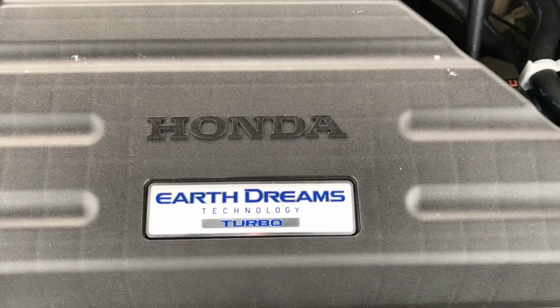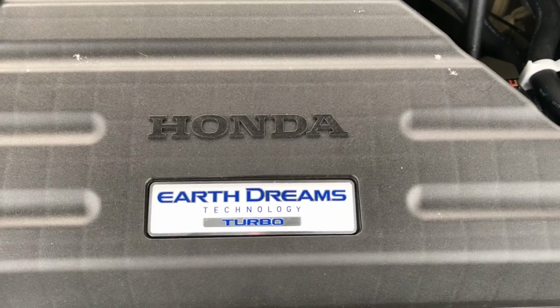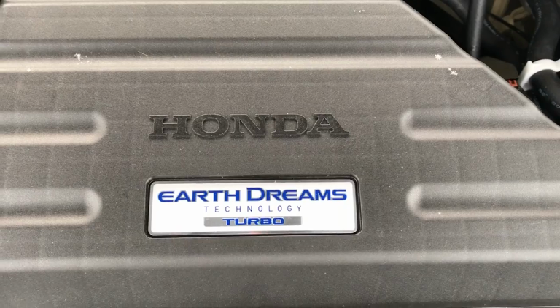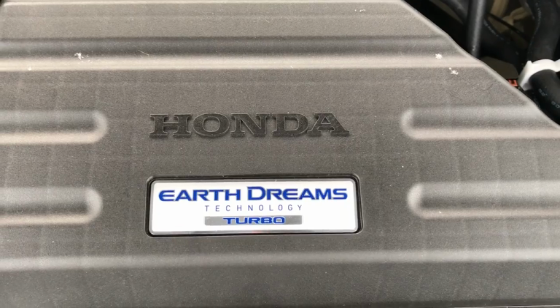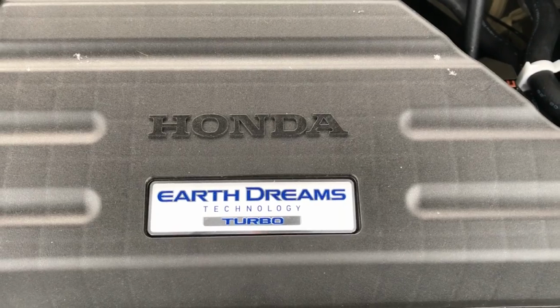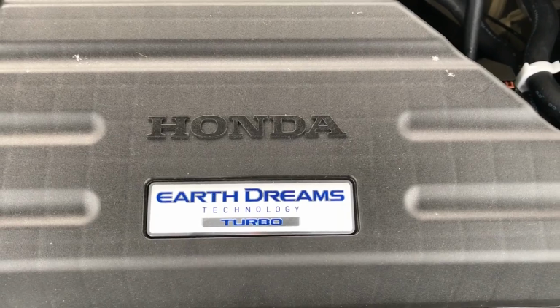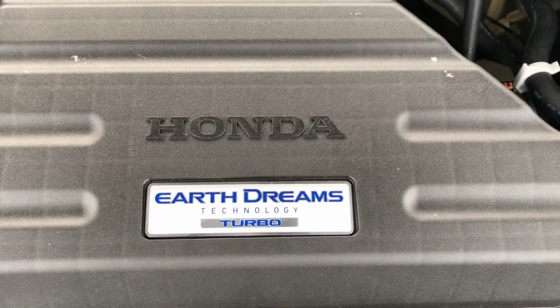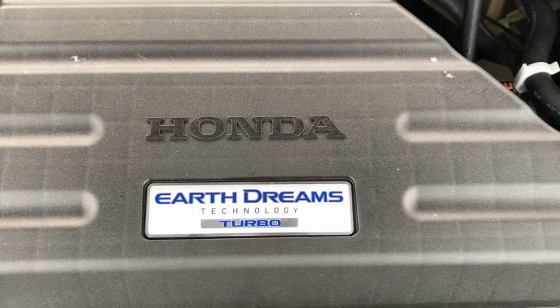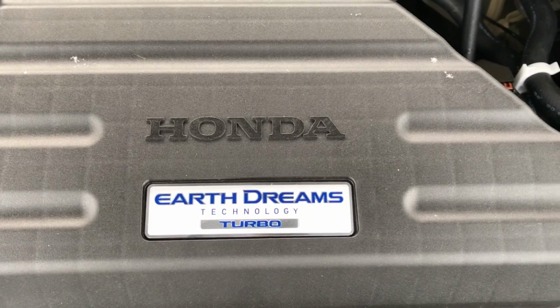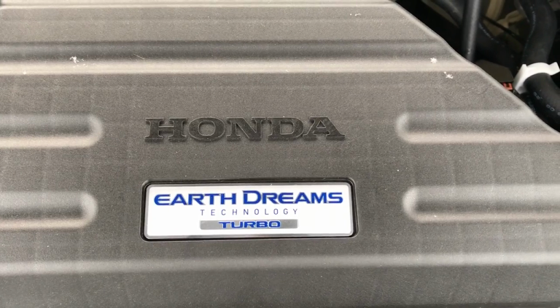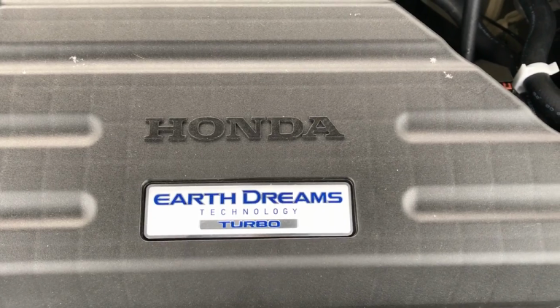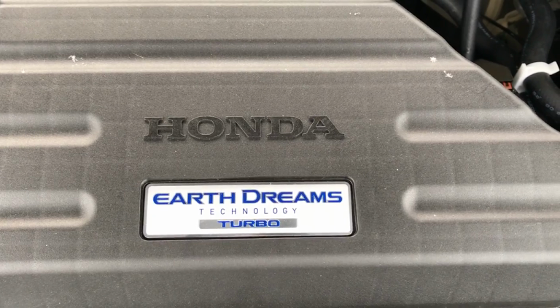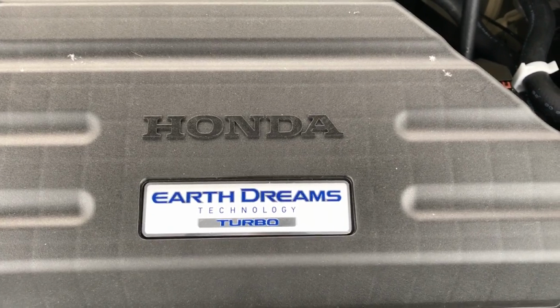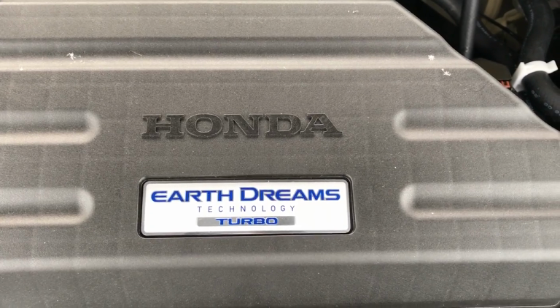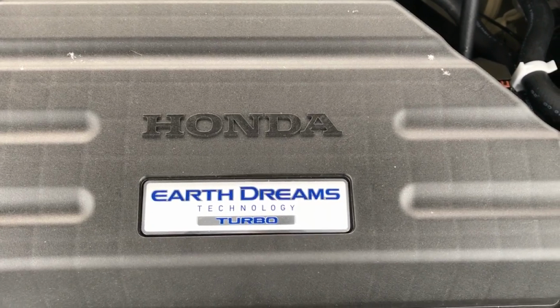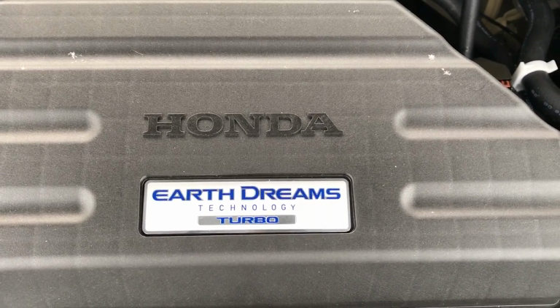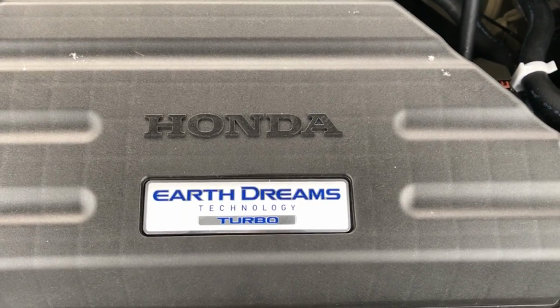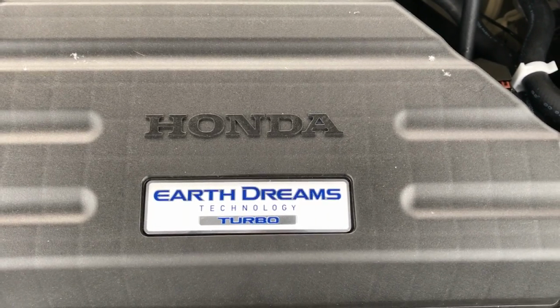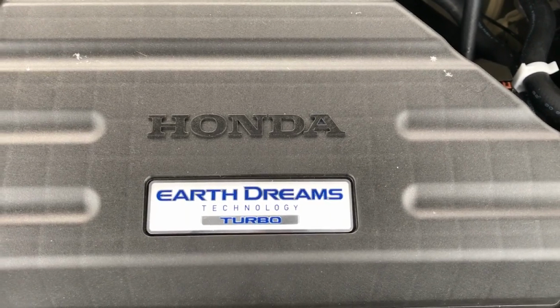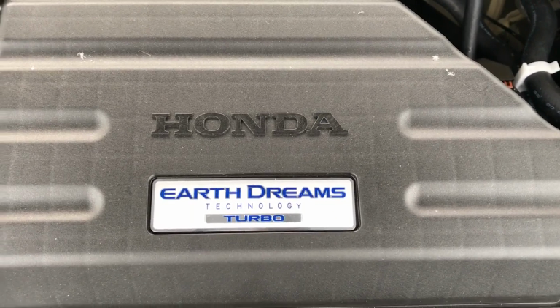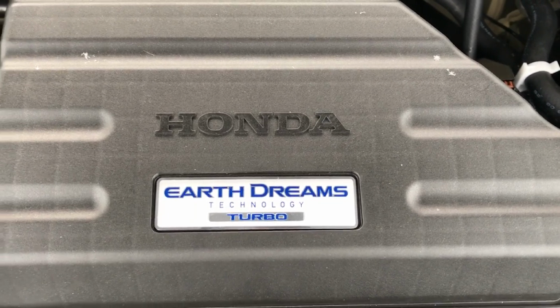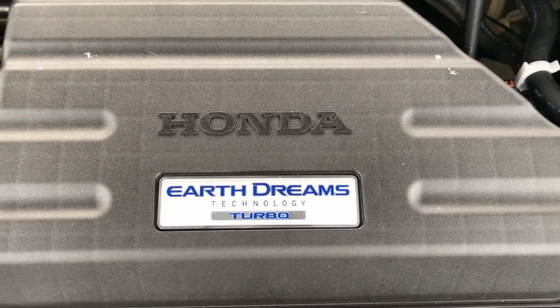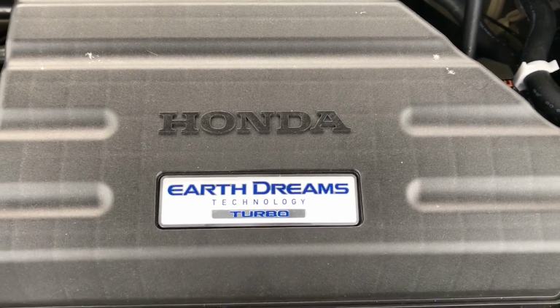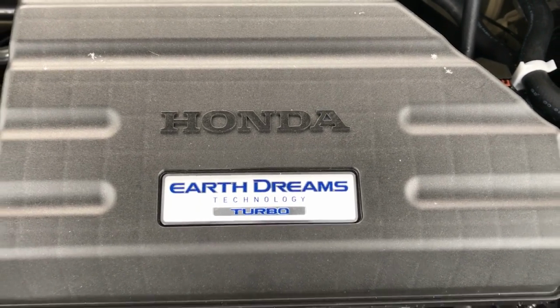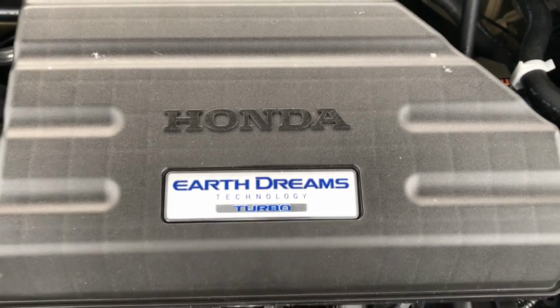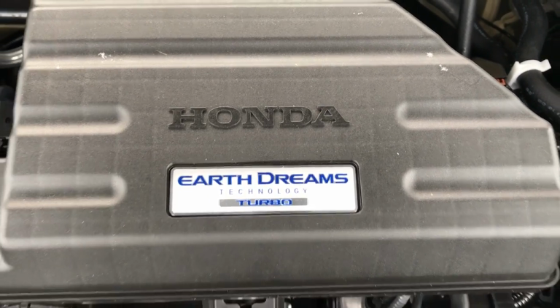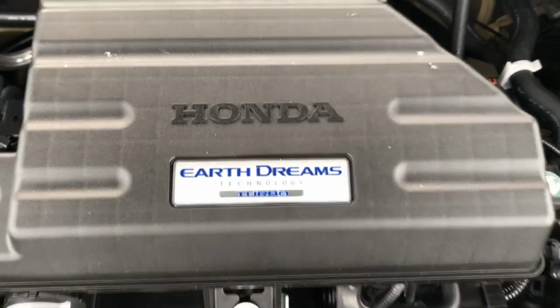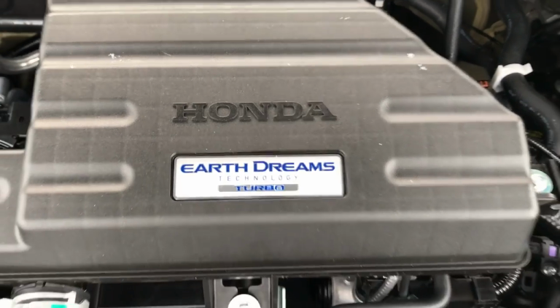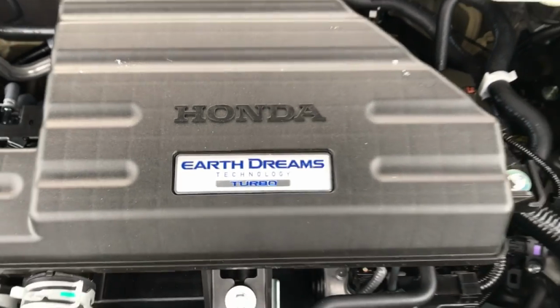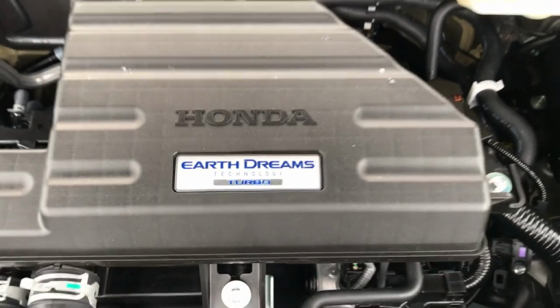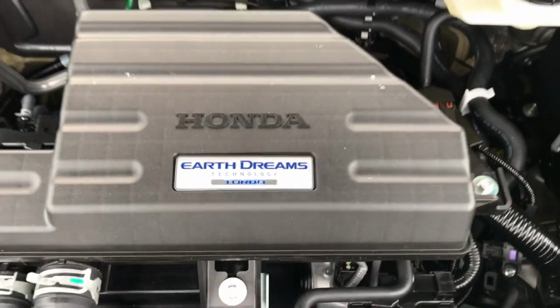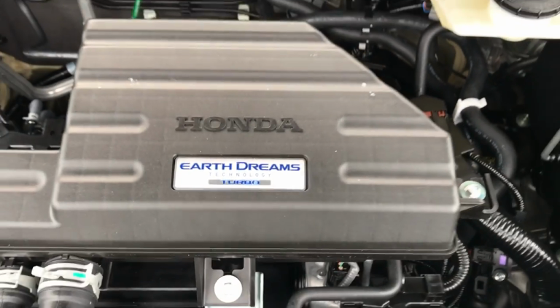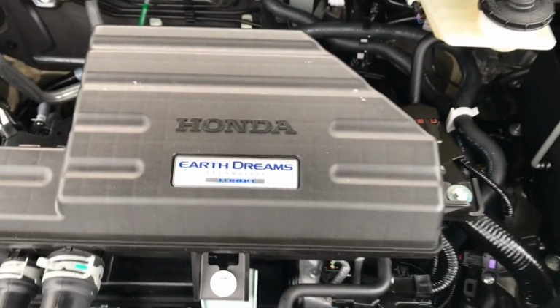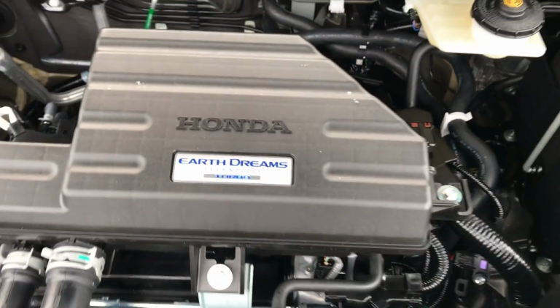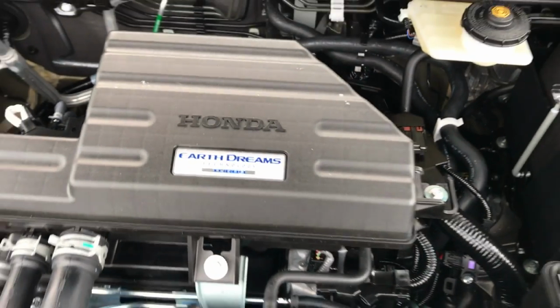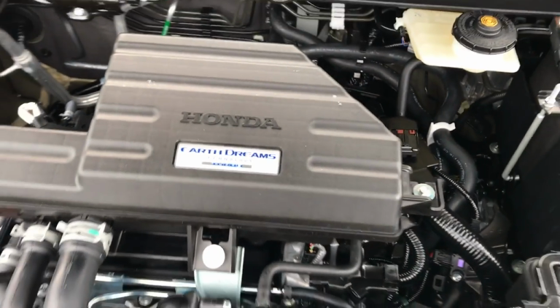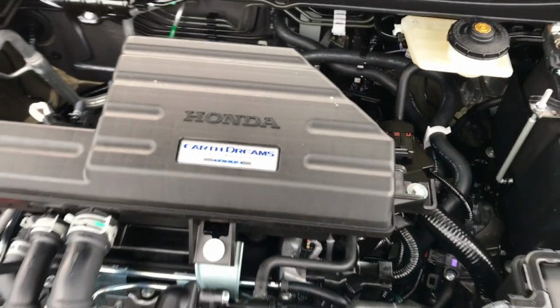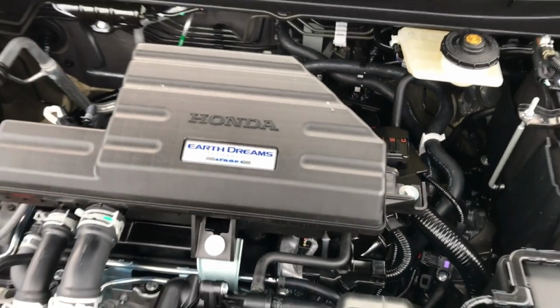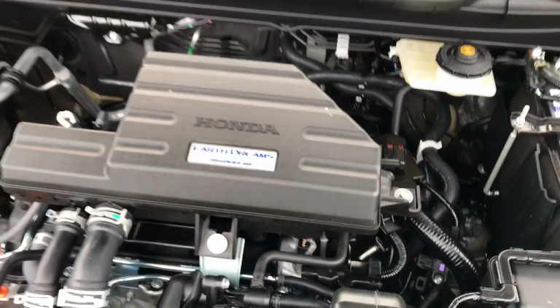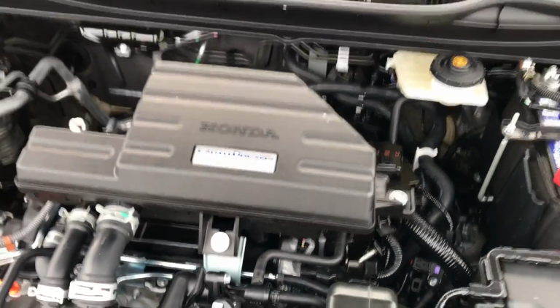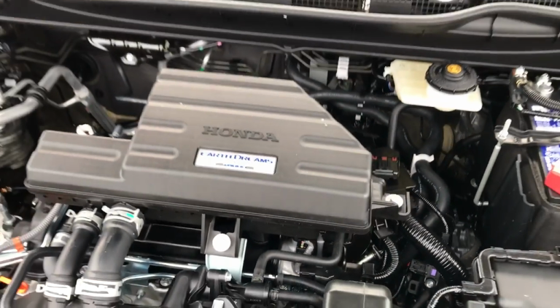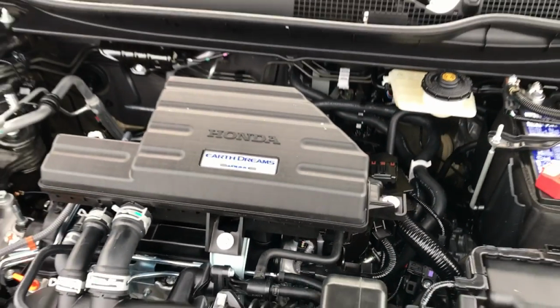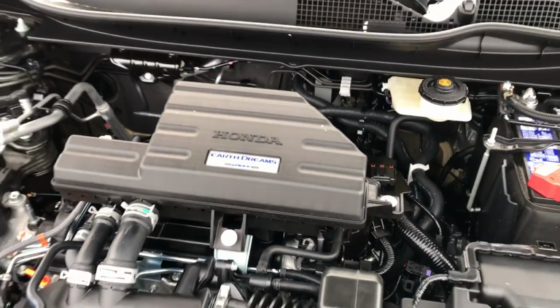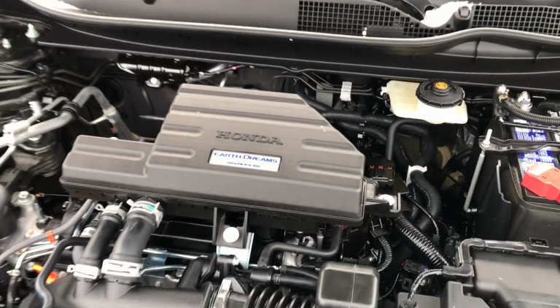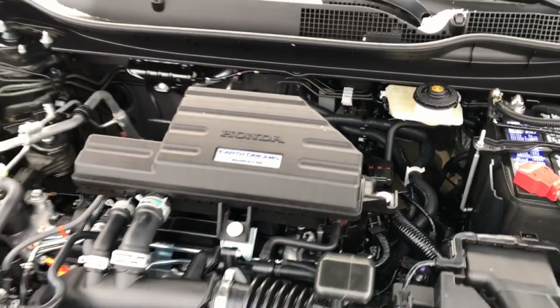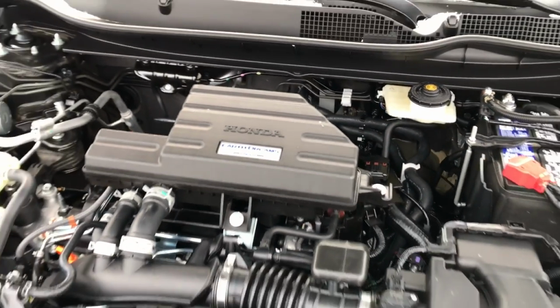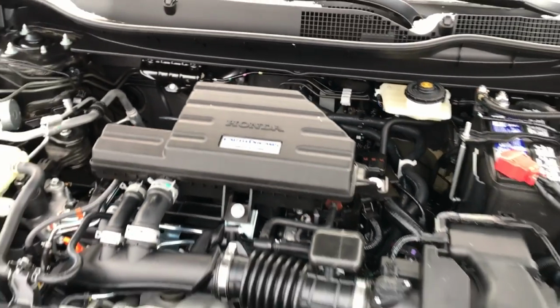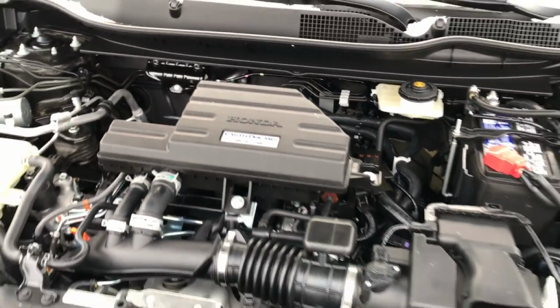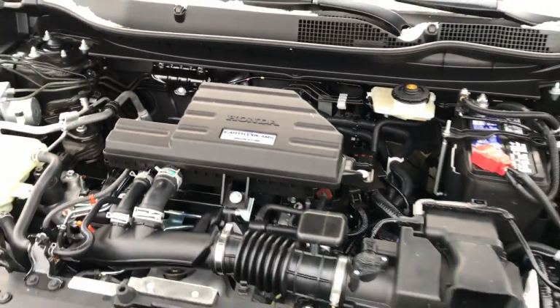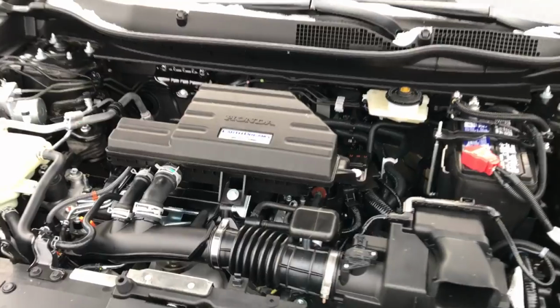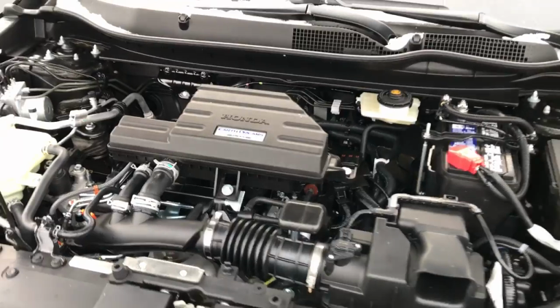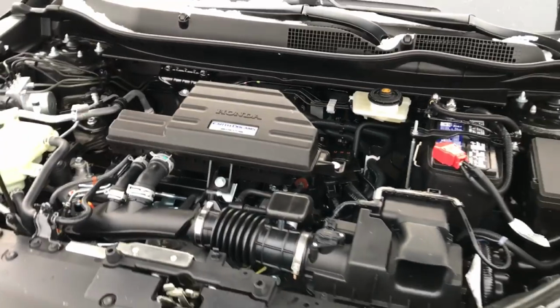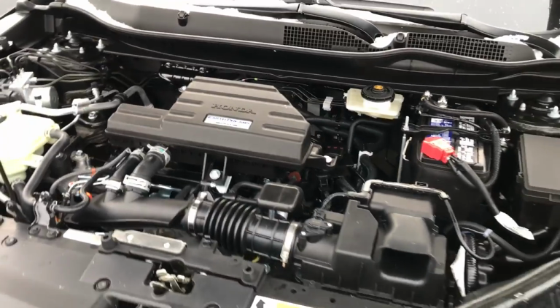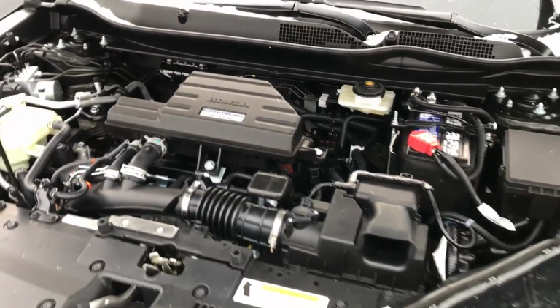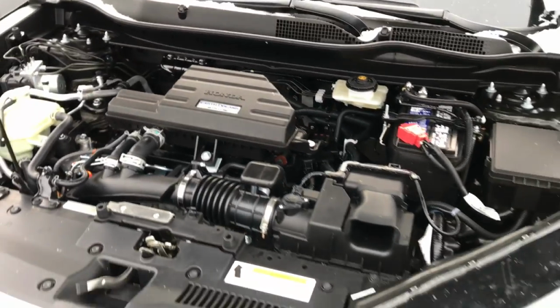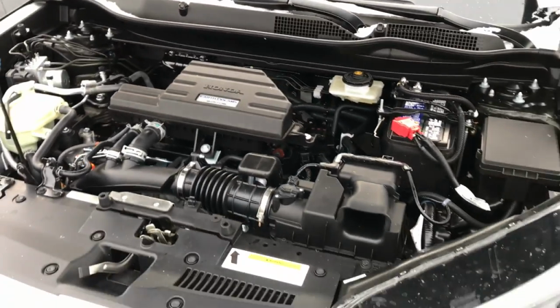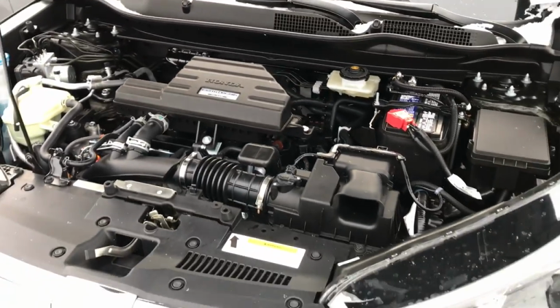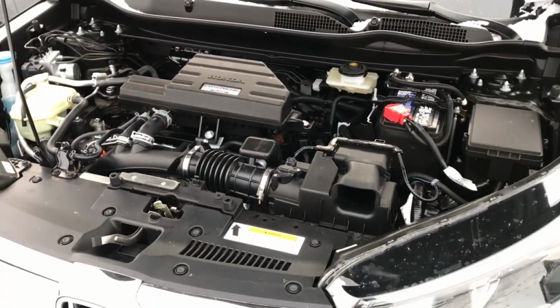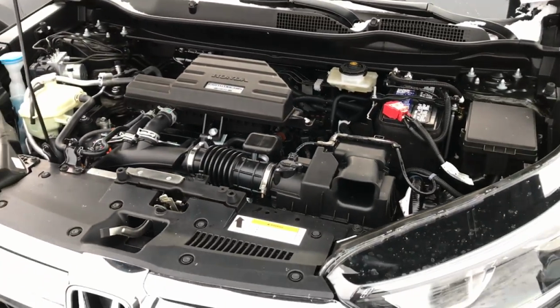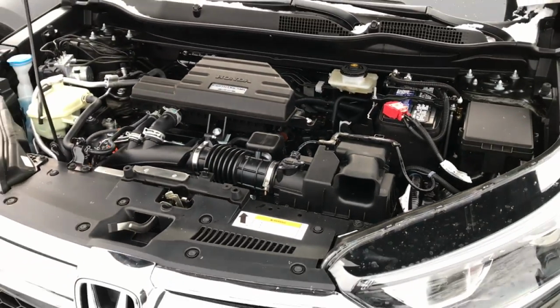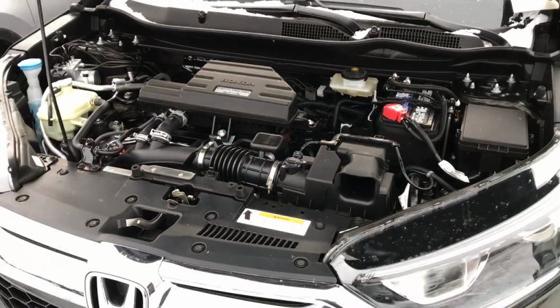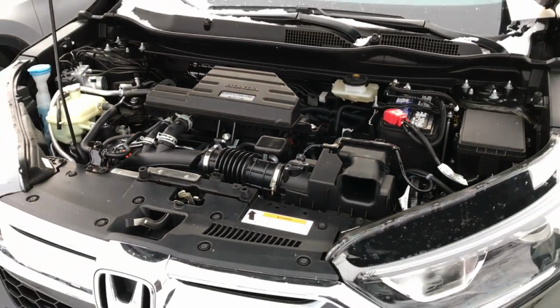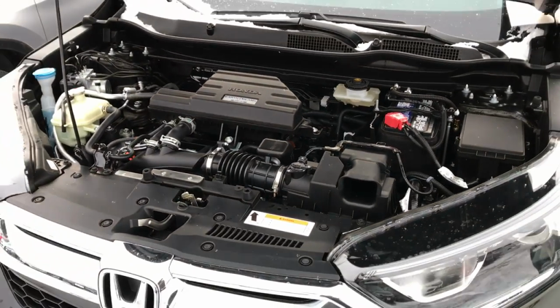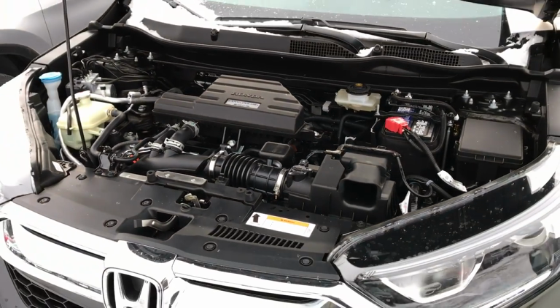Hi everyone, this is Brian, your Honda Connection from Della Honda in Plattsburgh, and today I want to tell you a little bit more about the new engine in the 2017 CR-V.